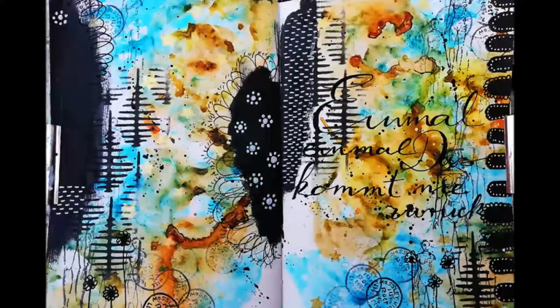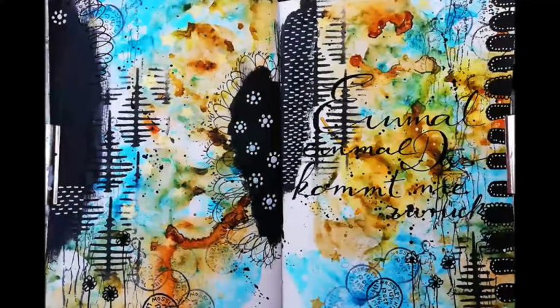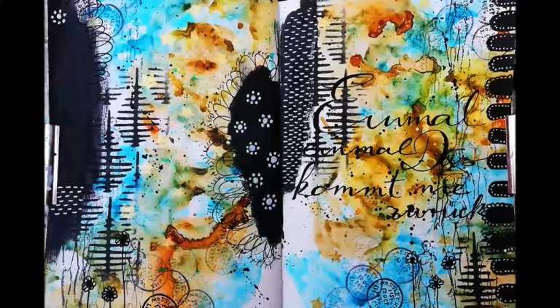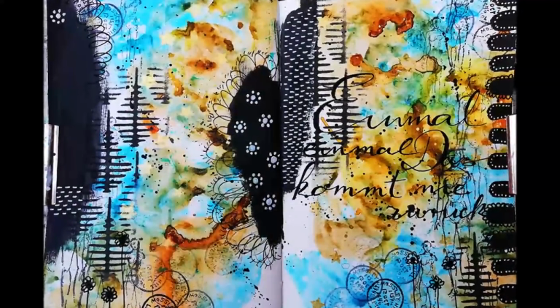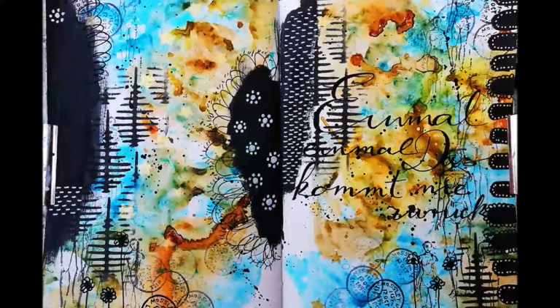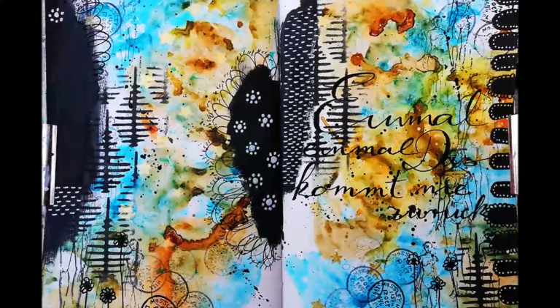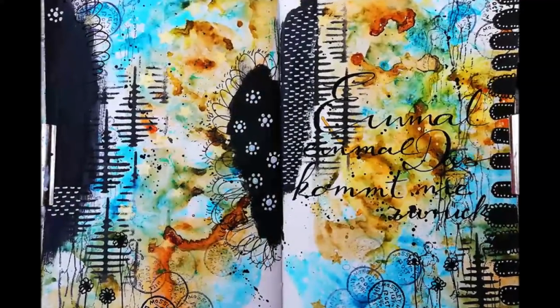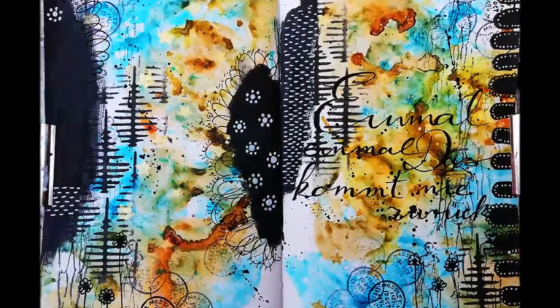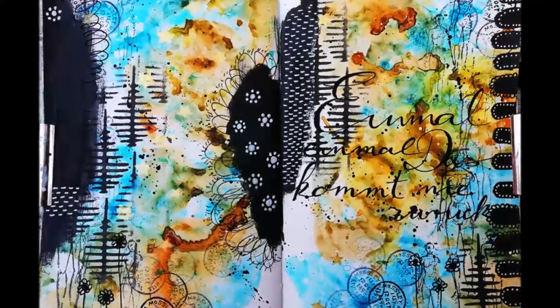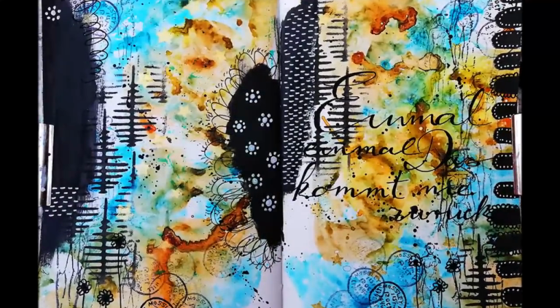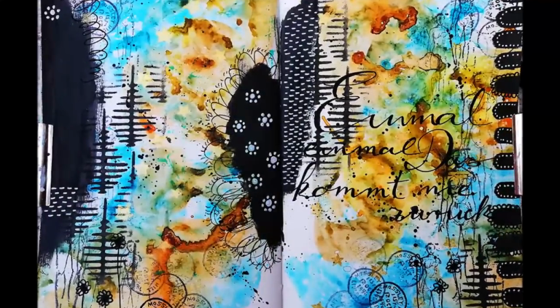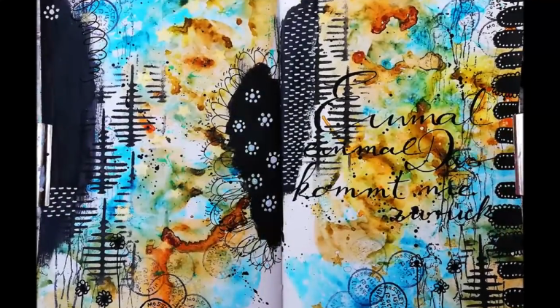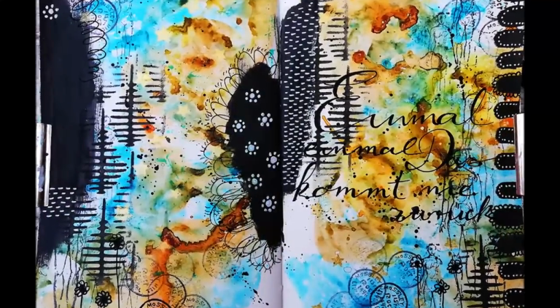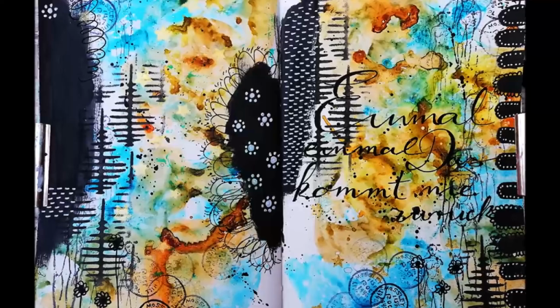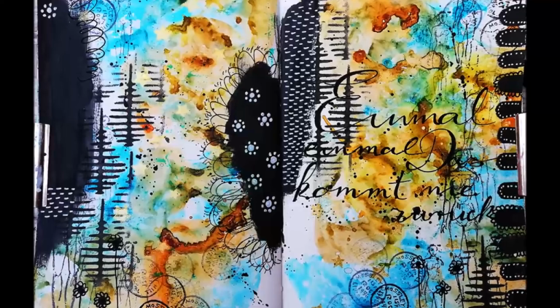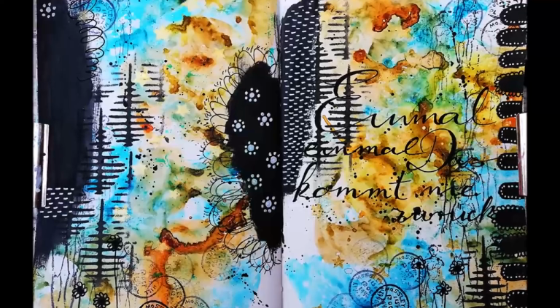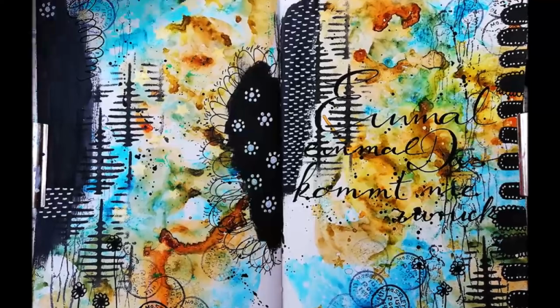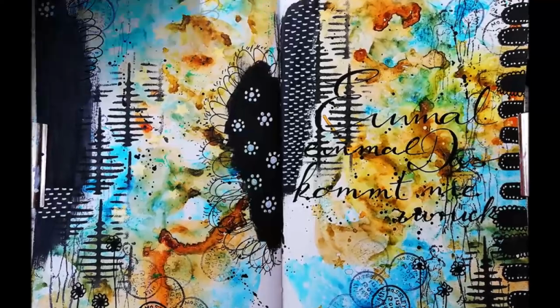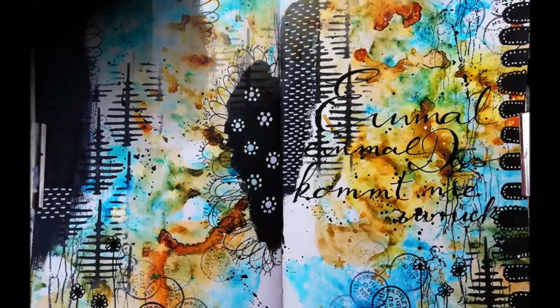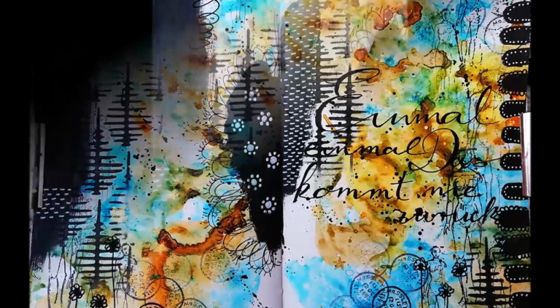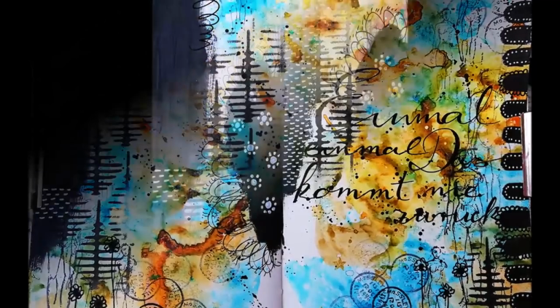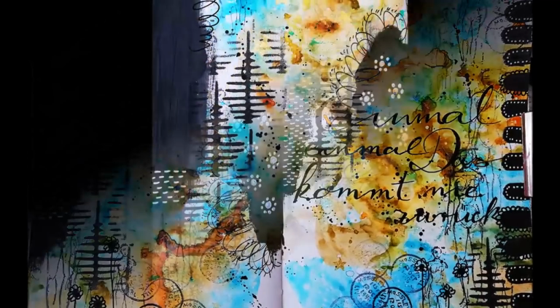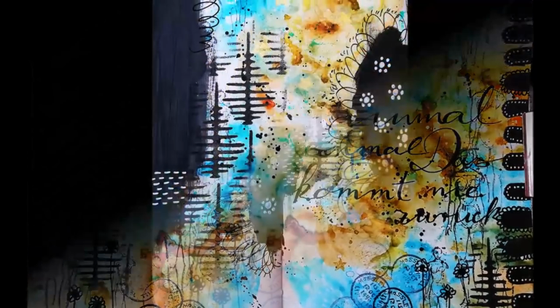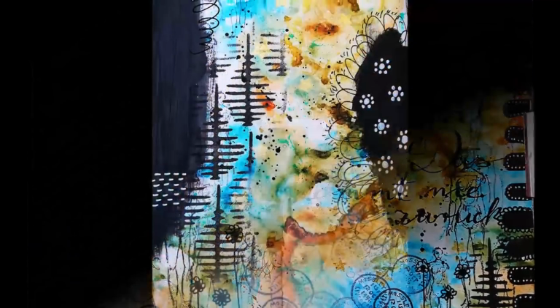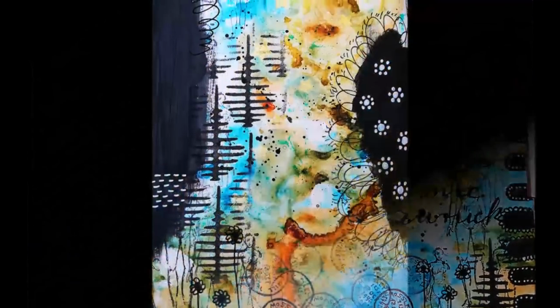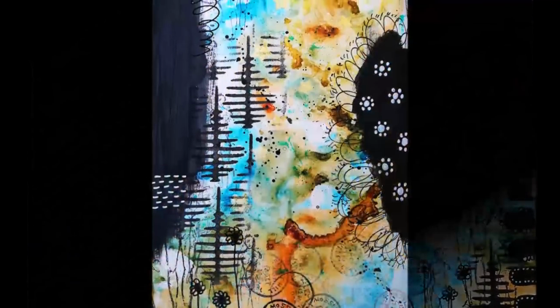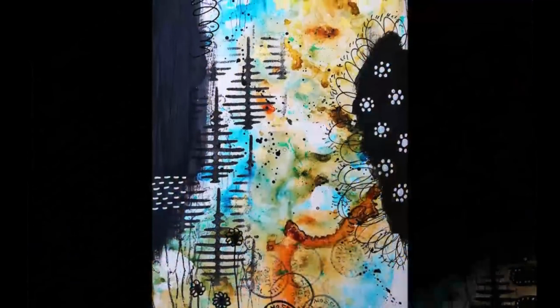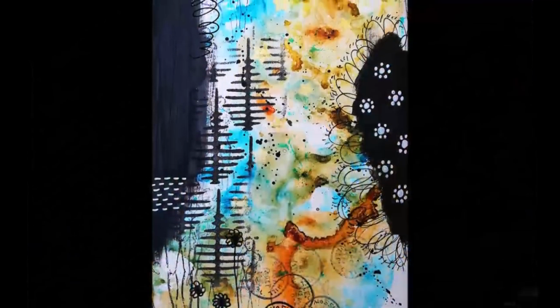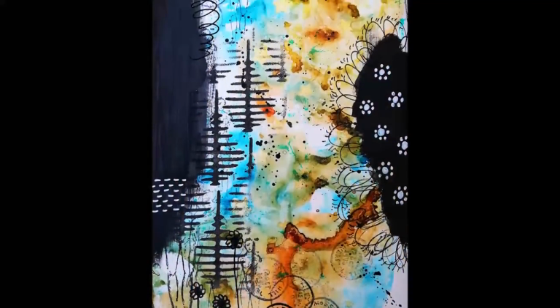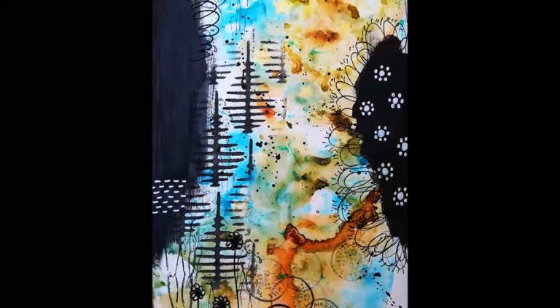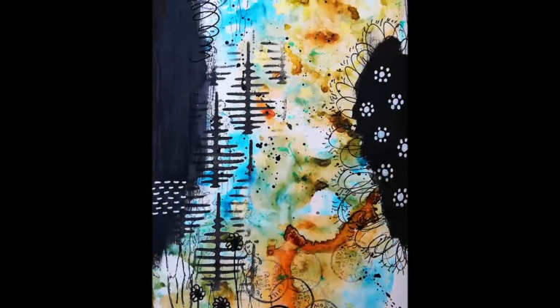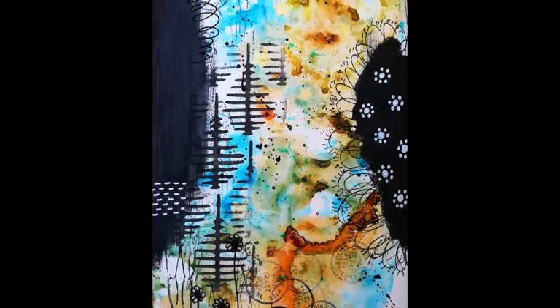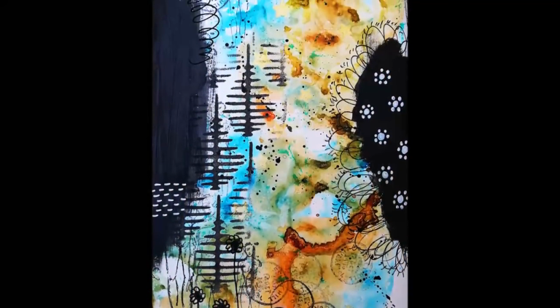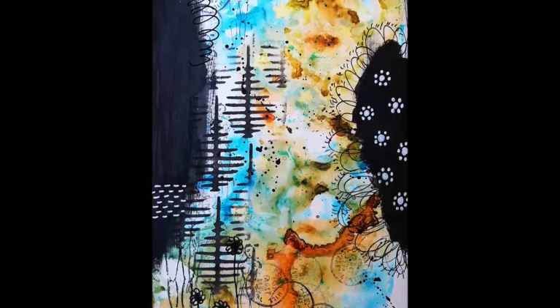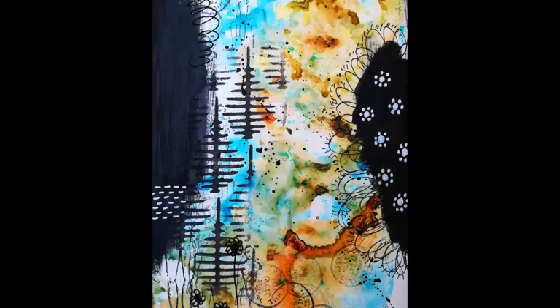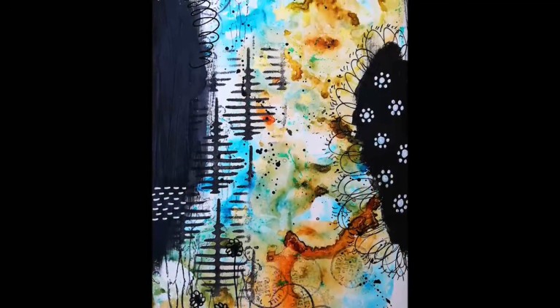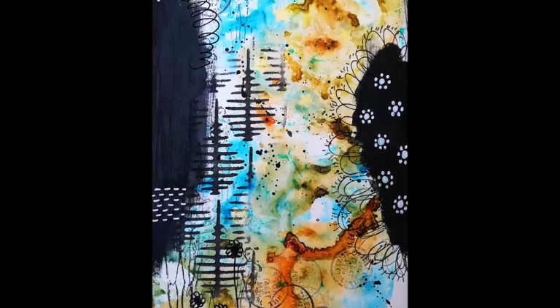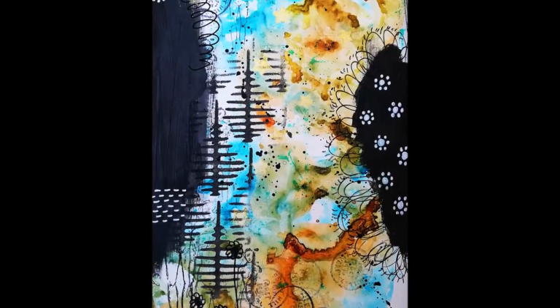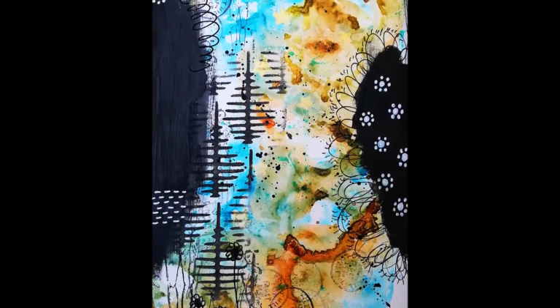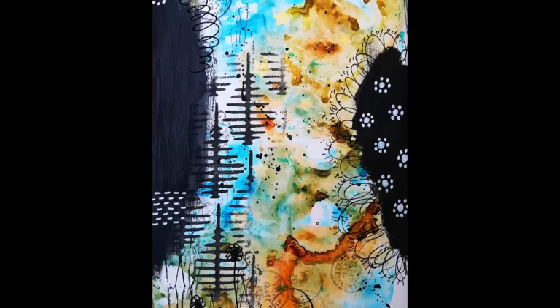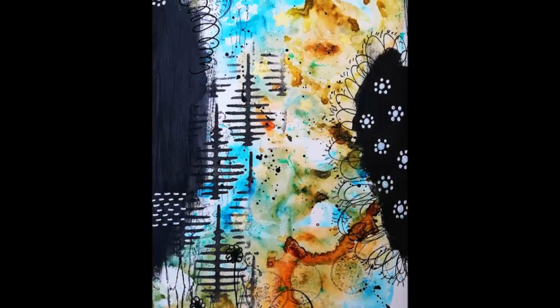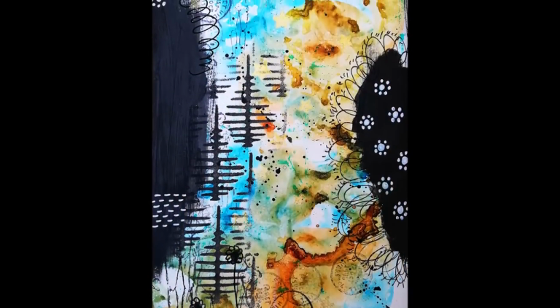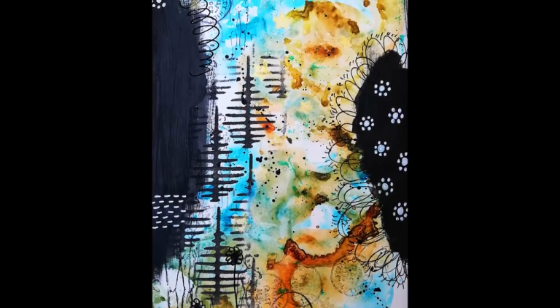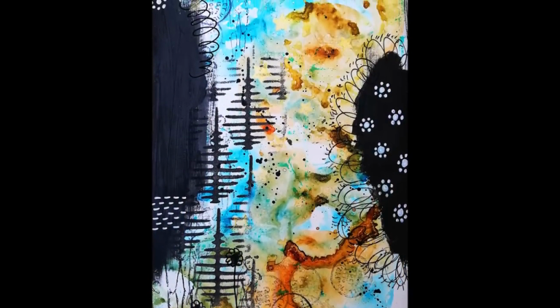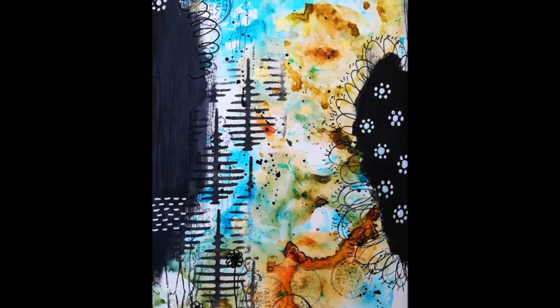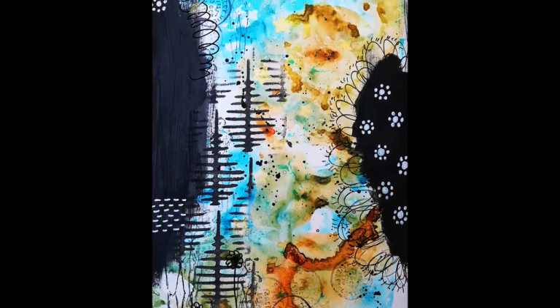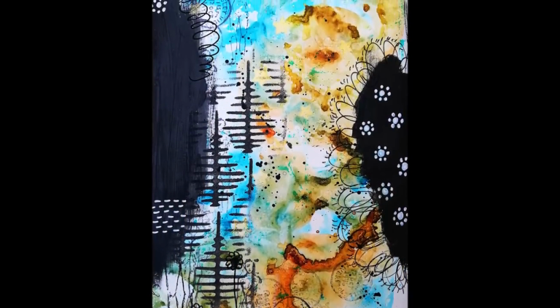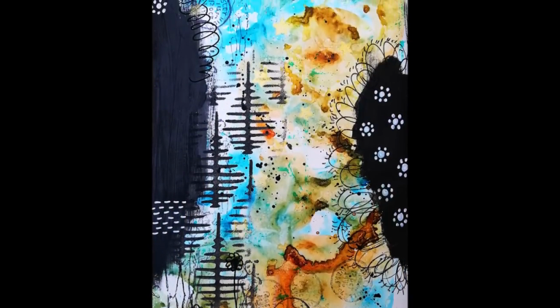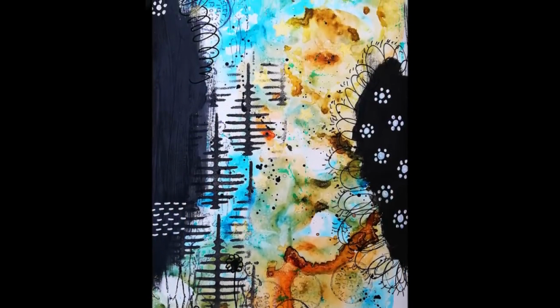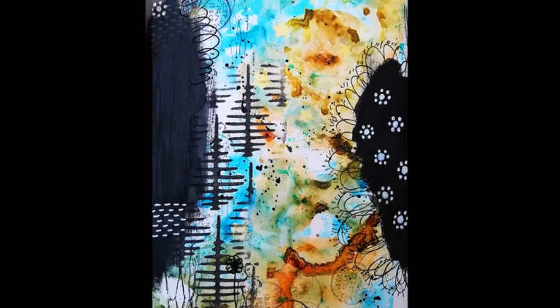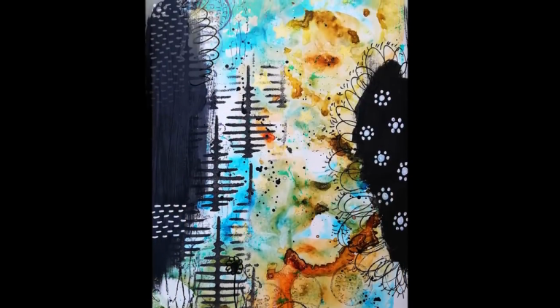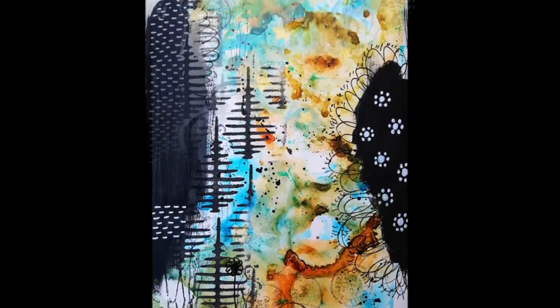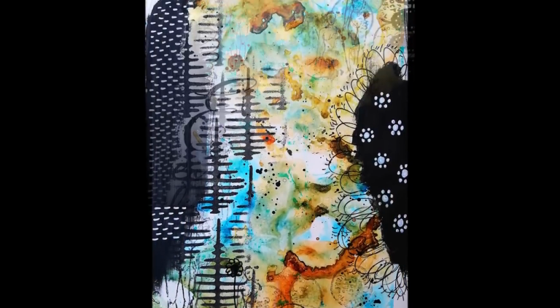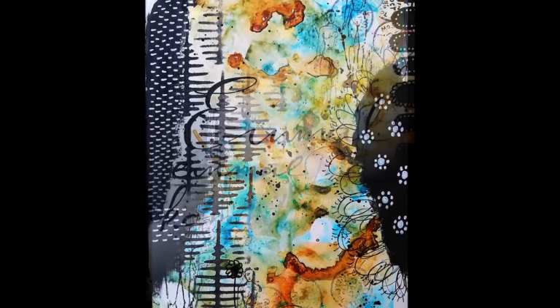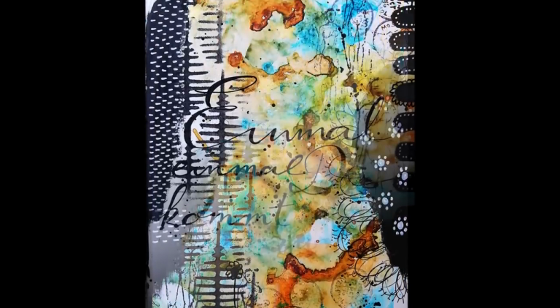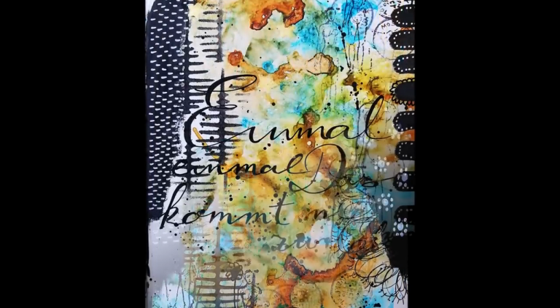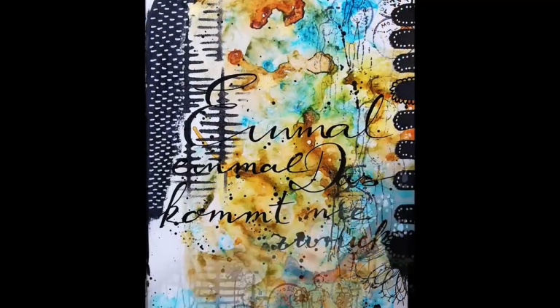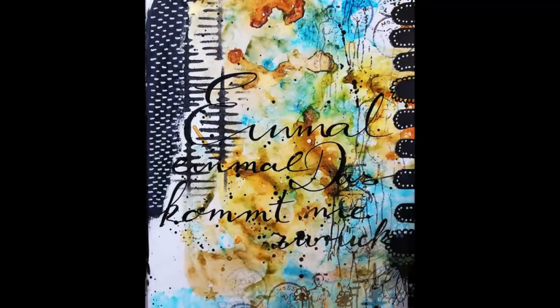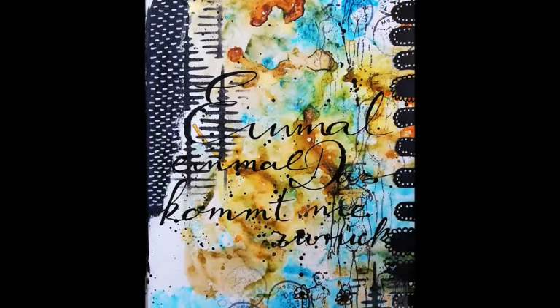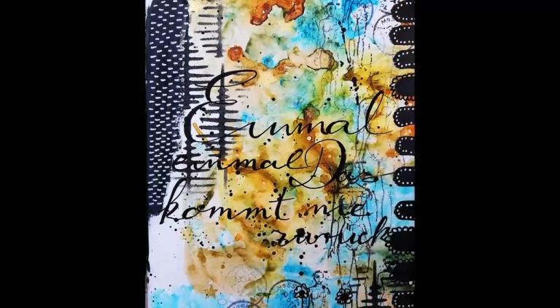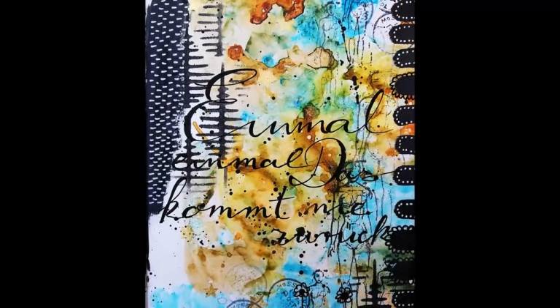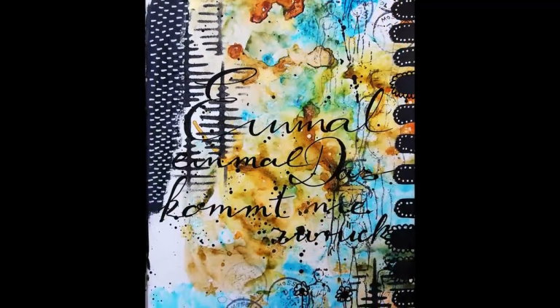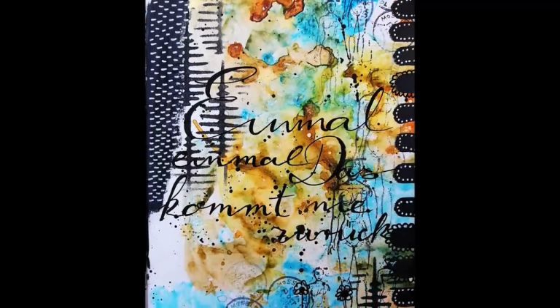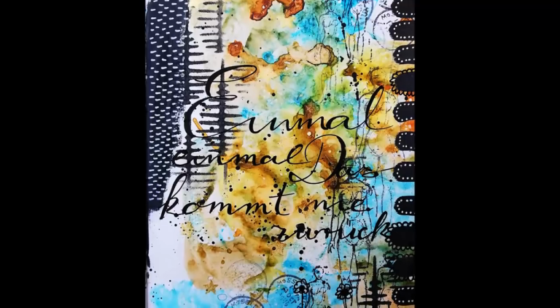Welcome back to my channel. Today I'm sharing an art journal page where I've used spray inks to create the background.